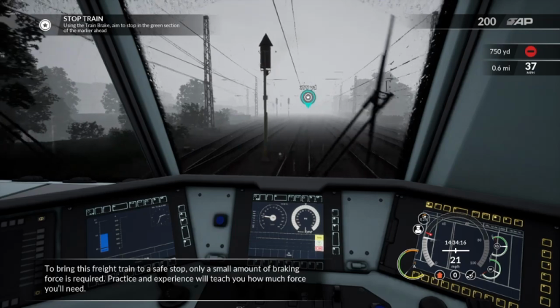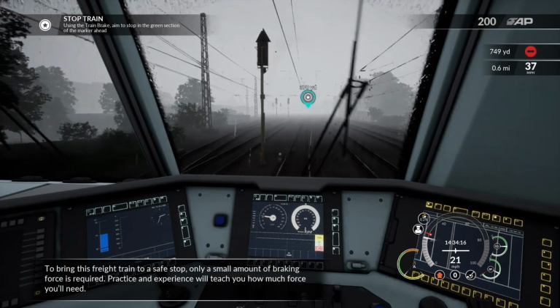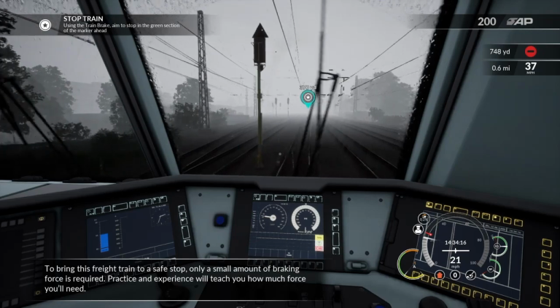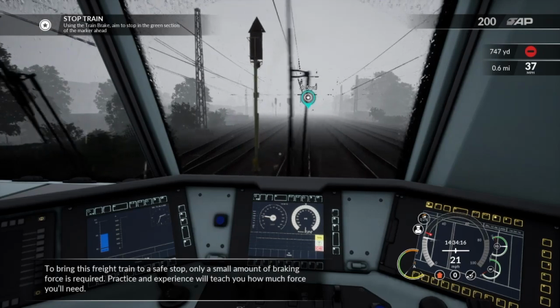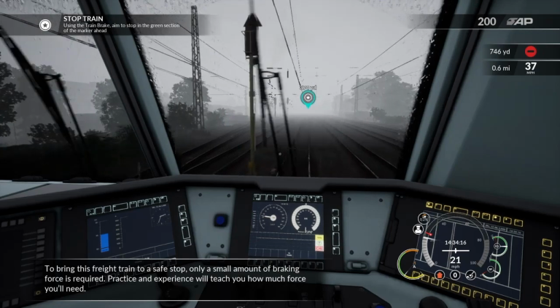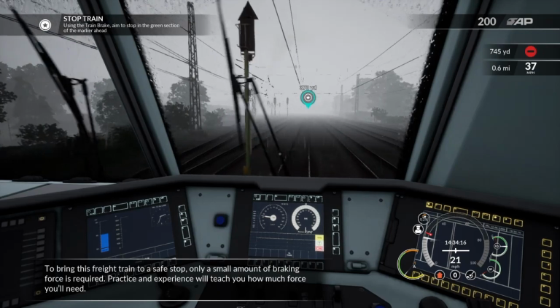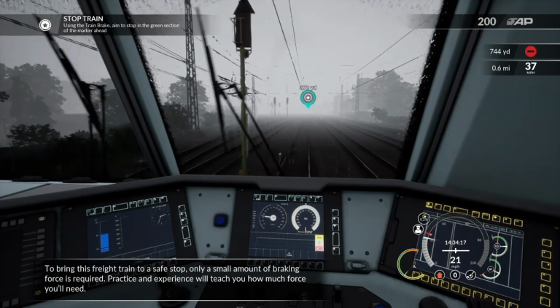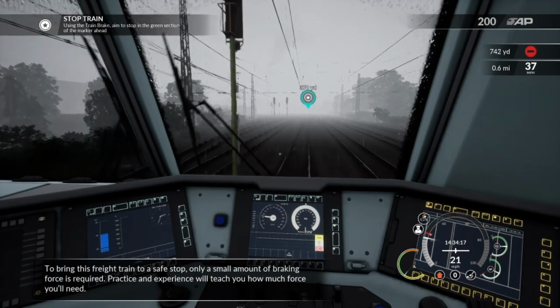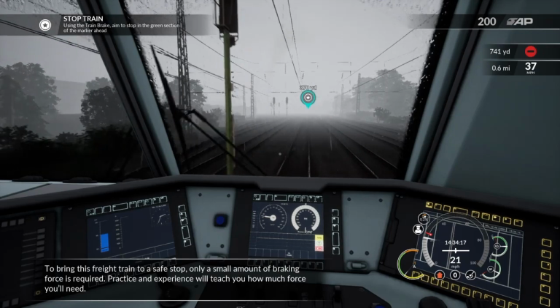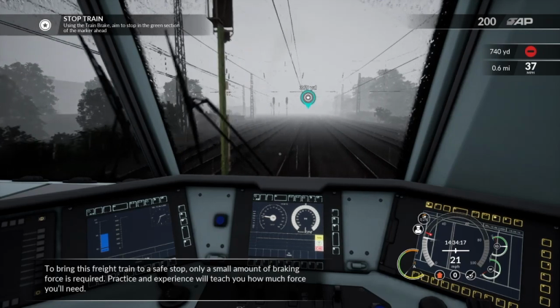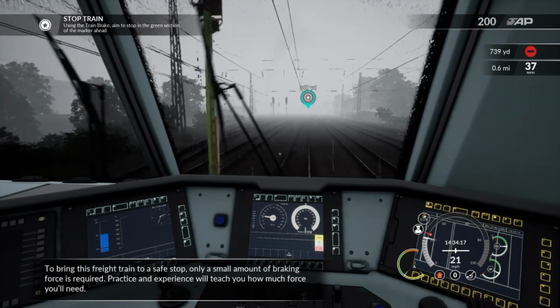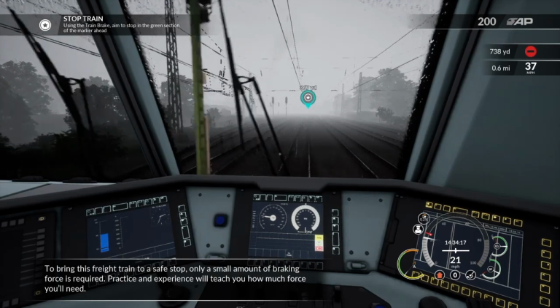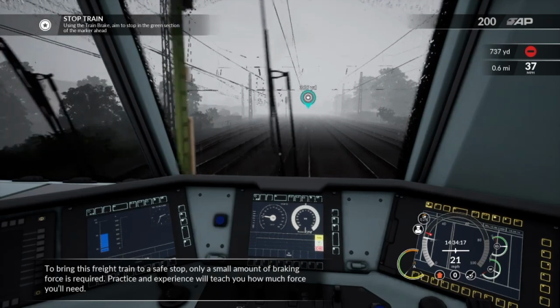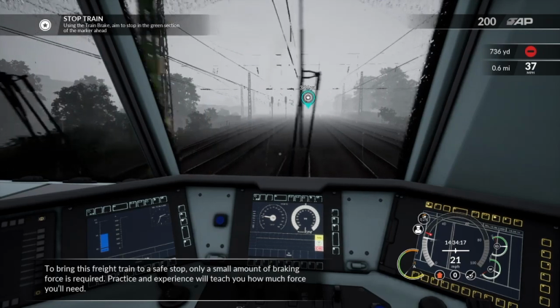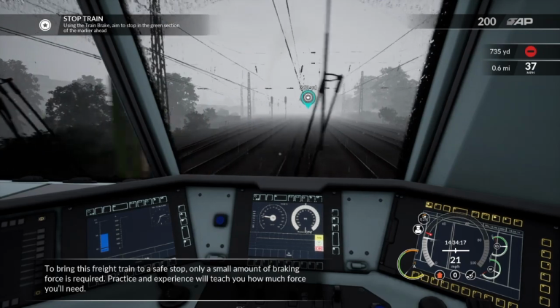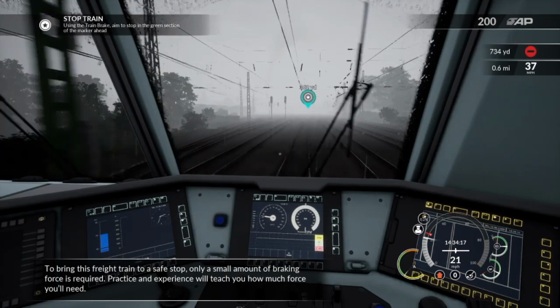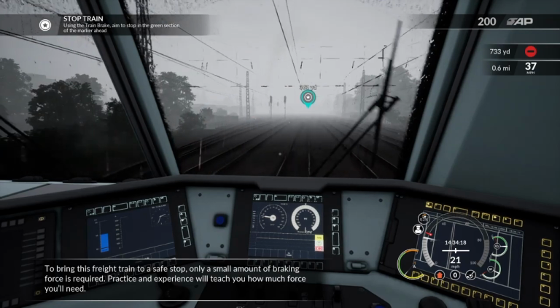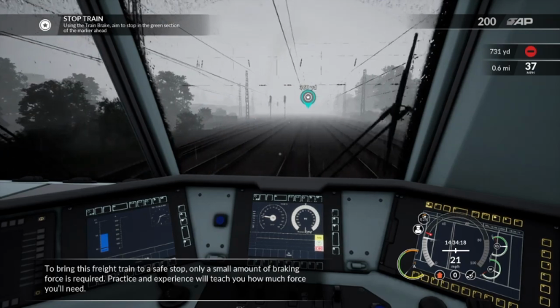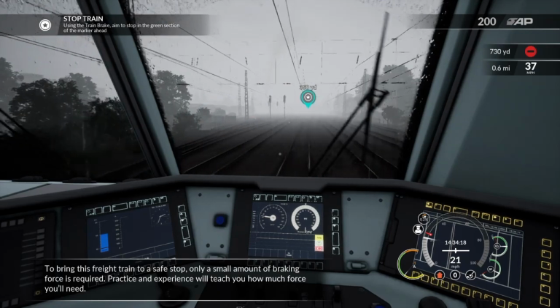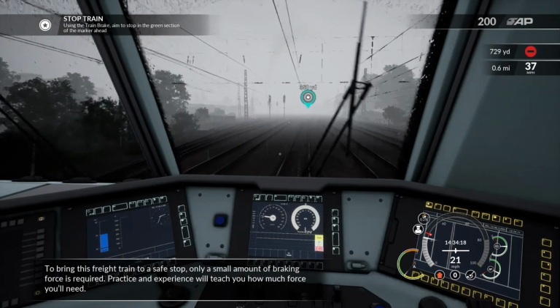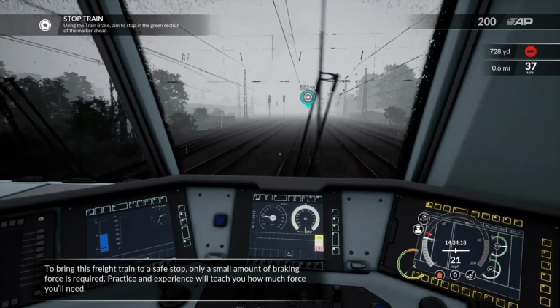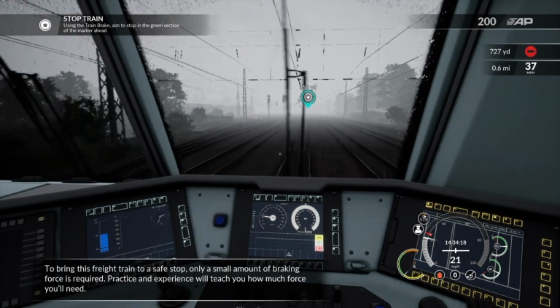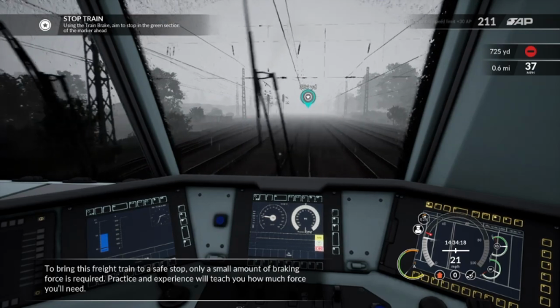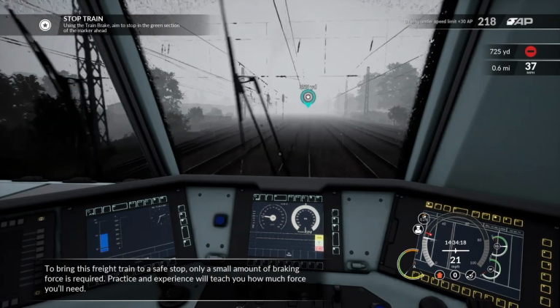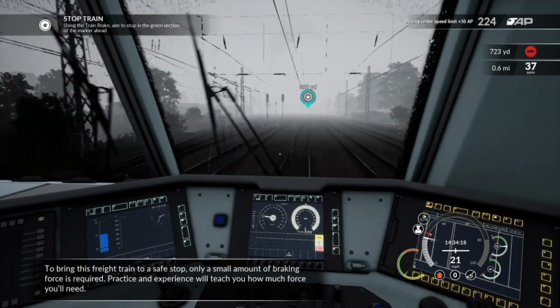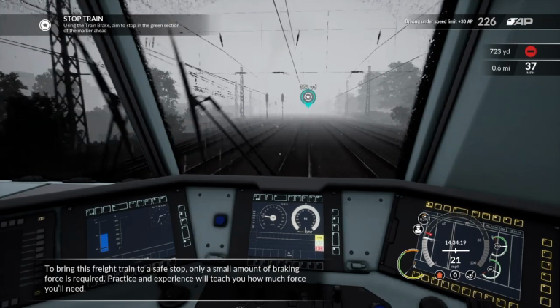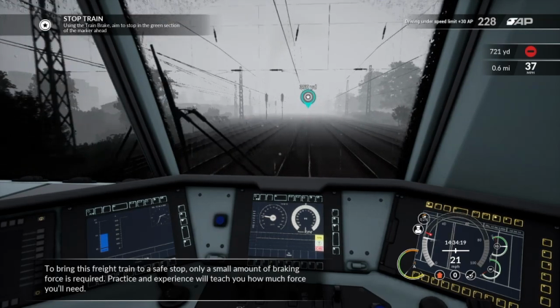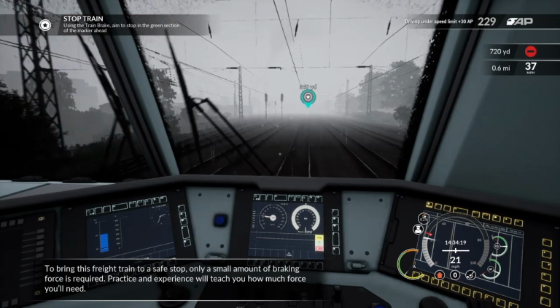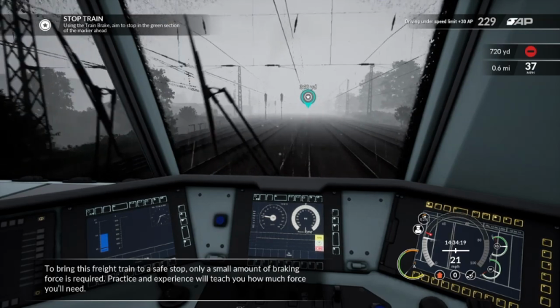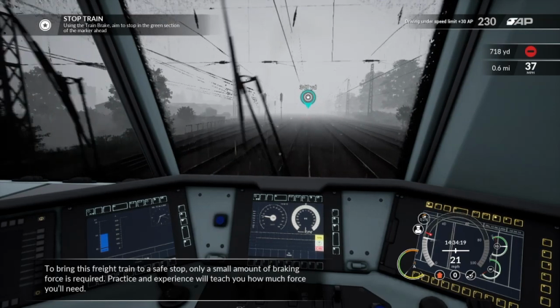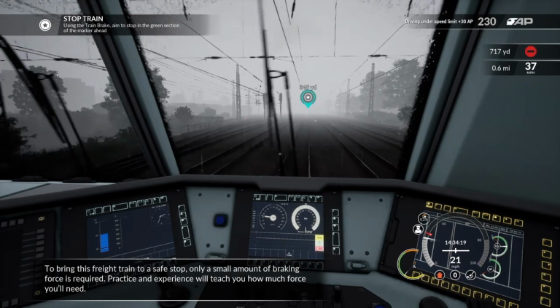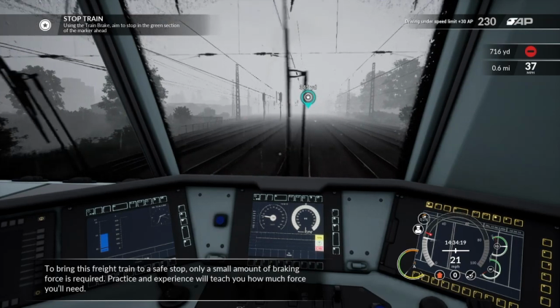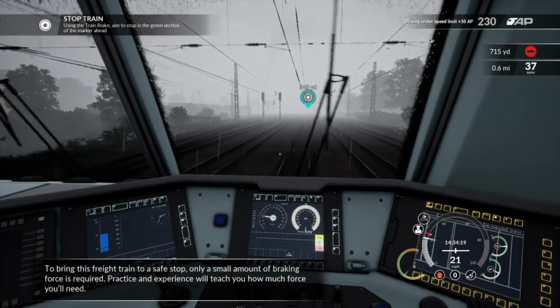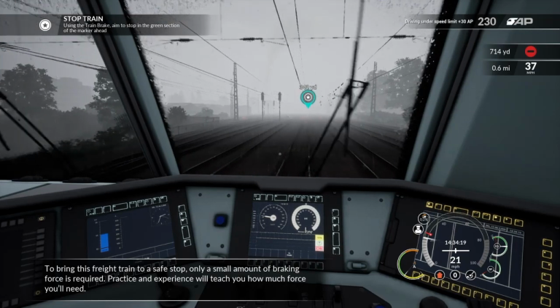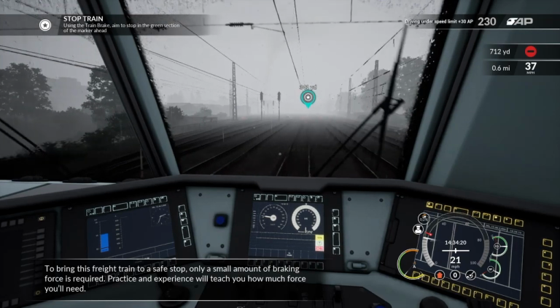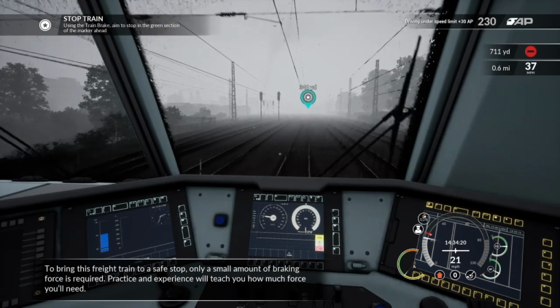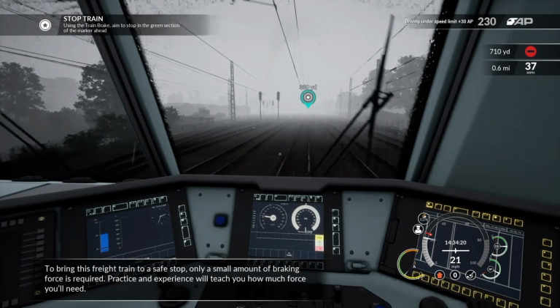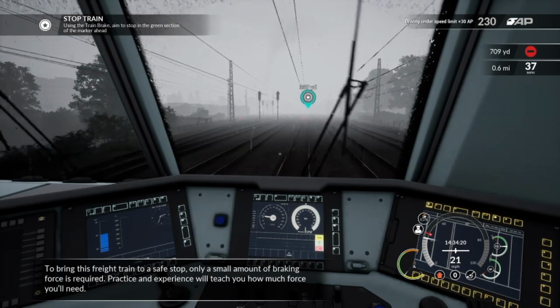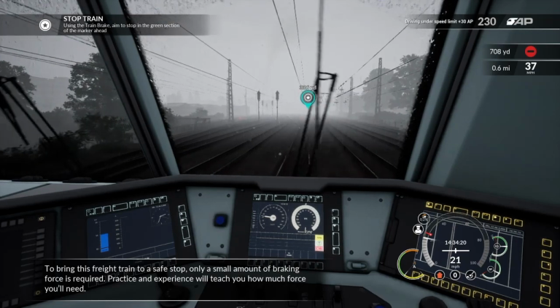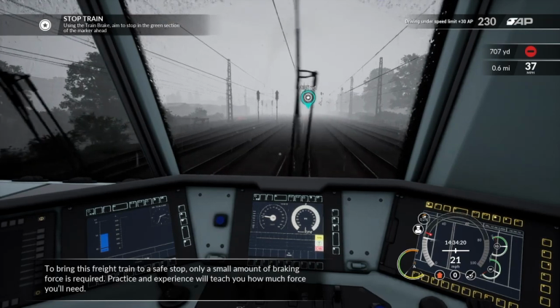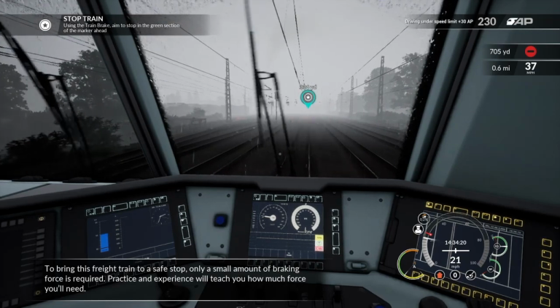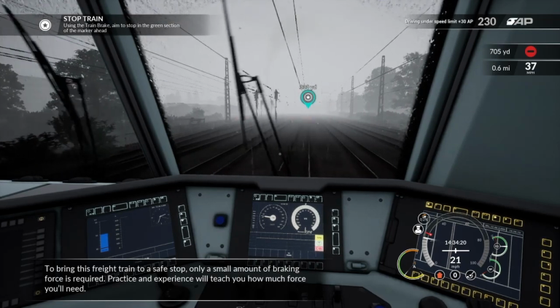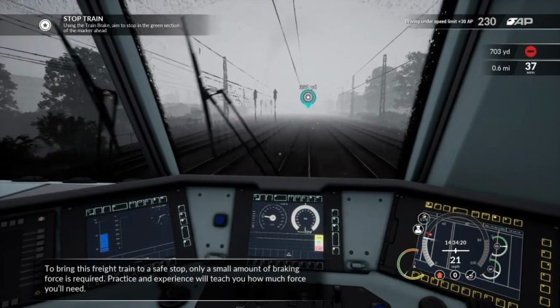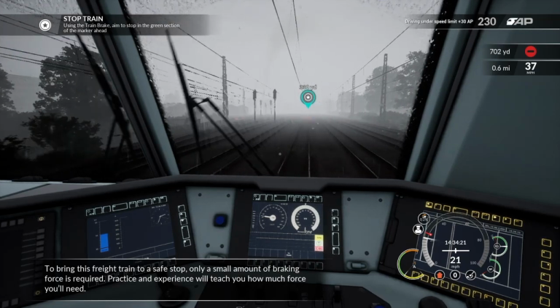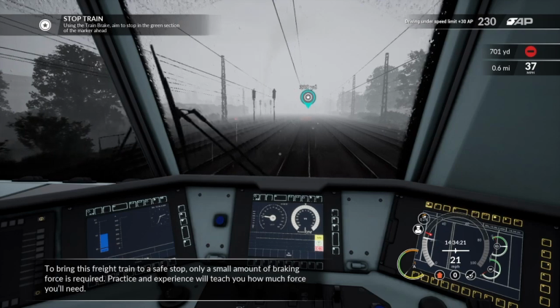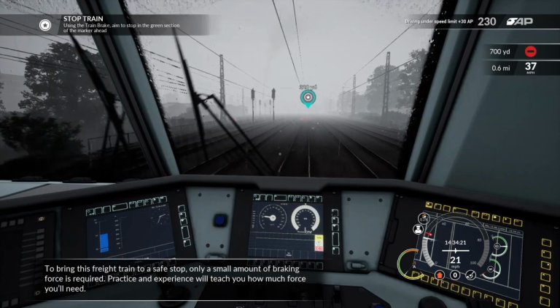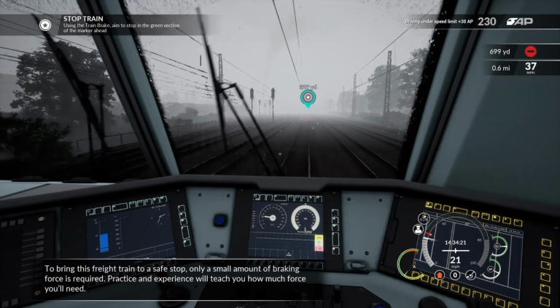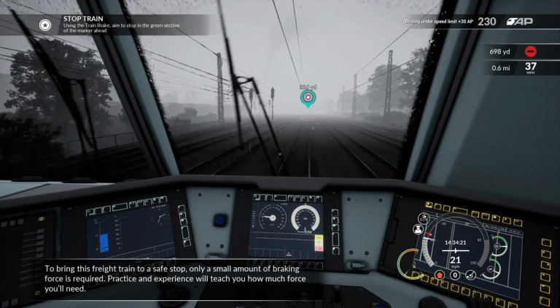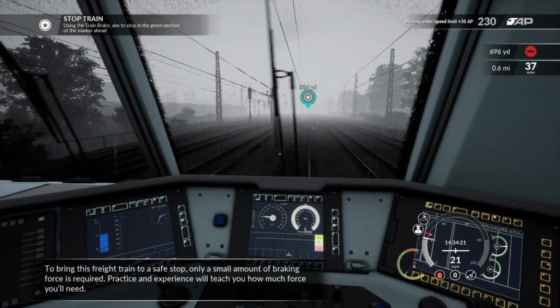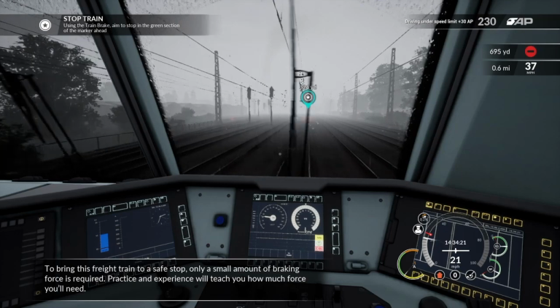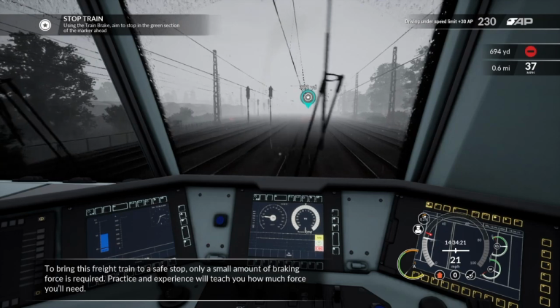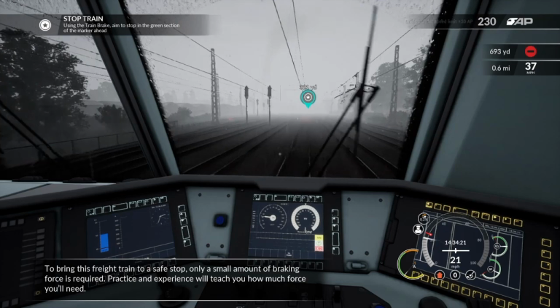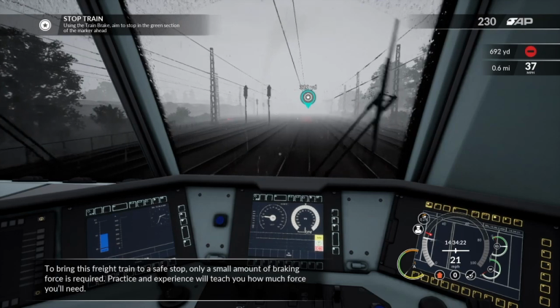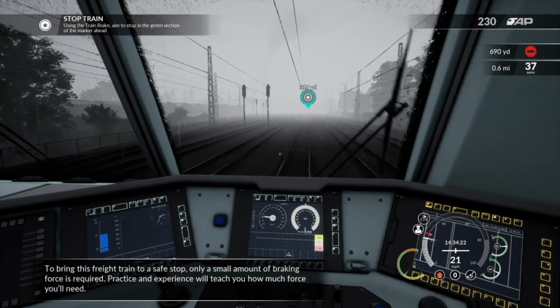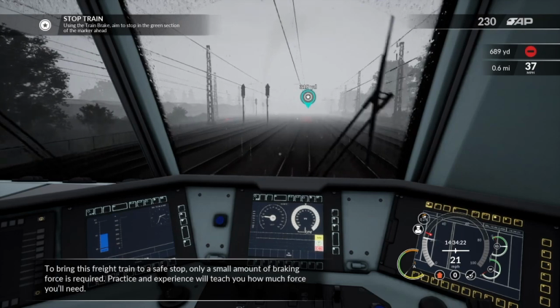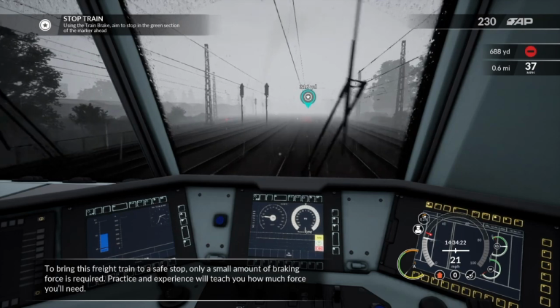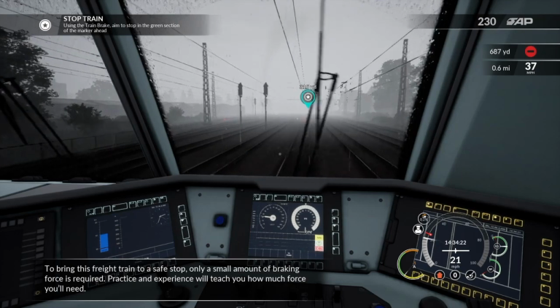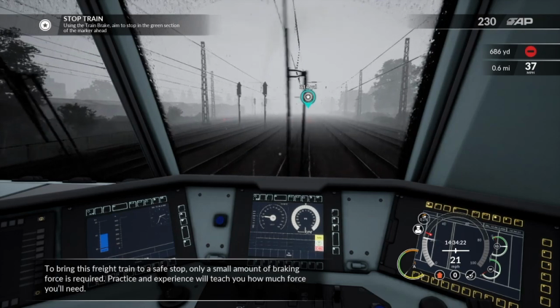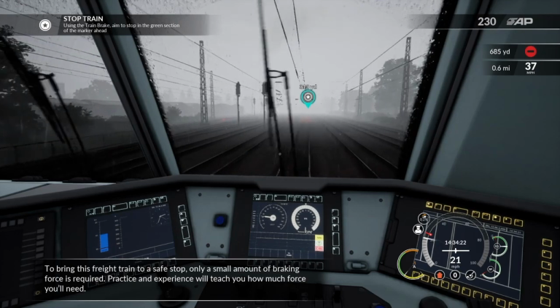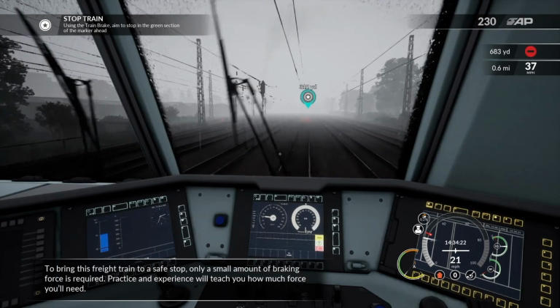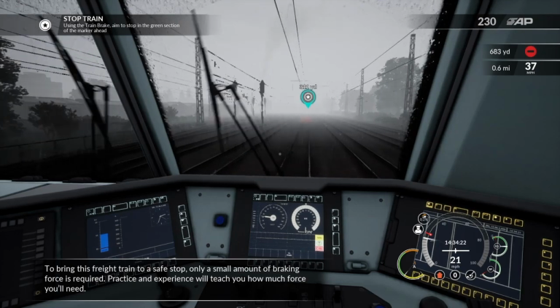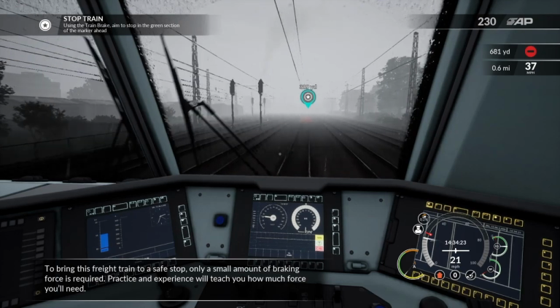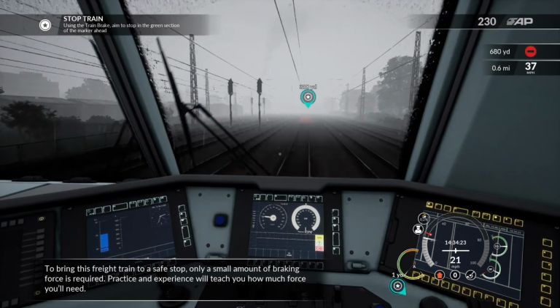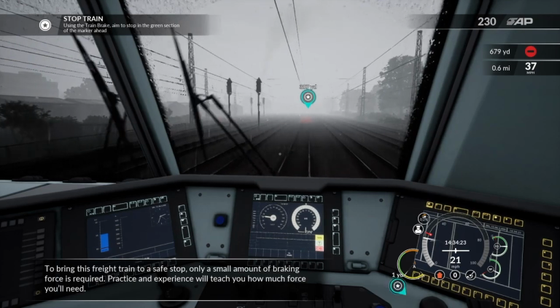To bring this freight train to a safe stop, only a small amount of braking force is required. Practice and experience will teach you how much force you will need.